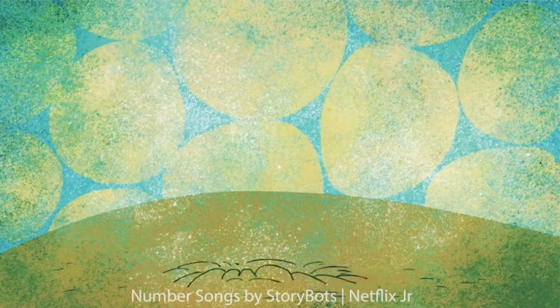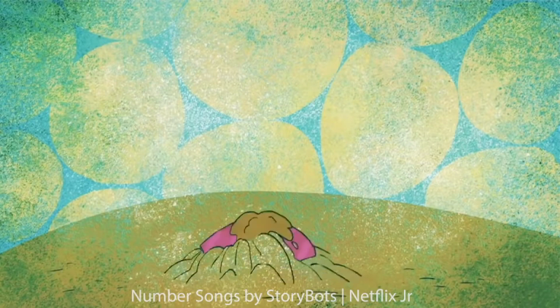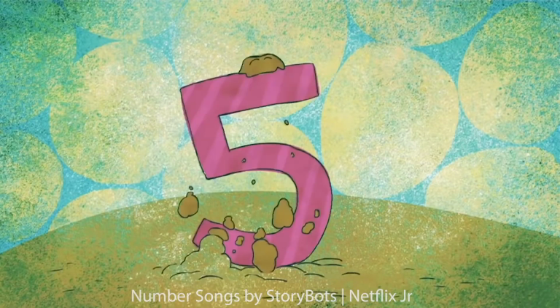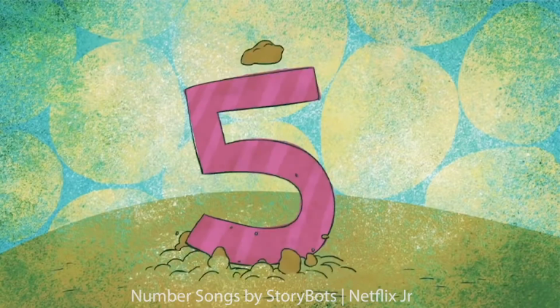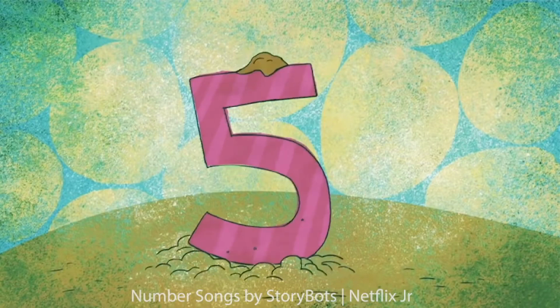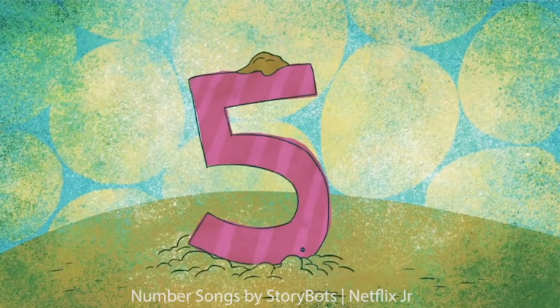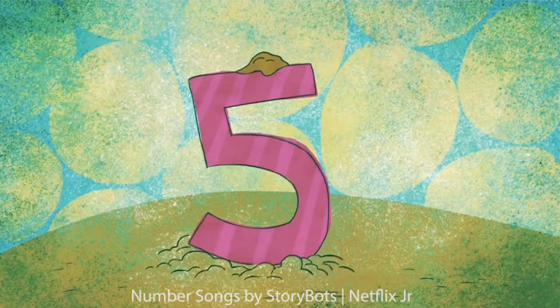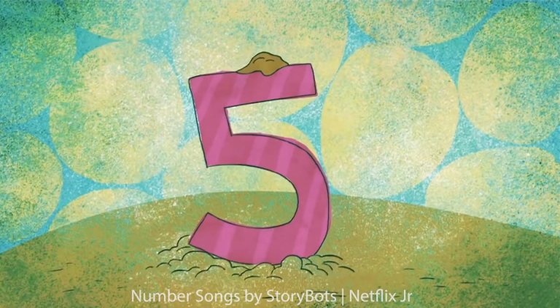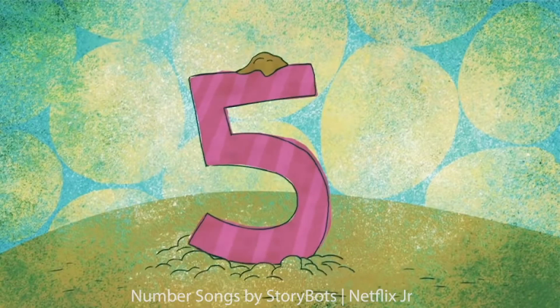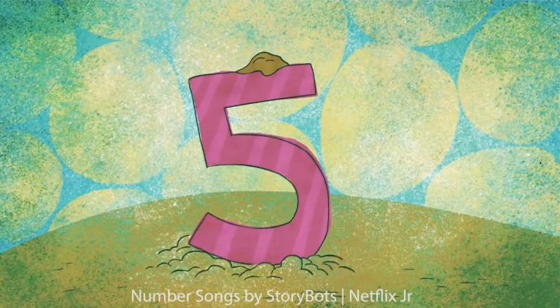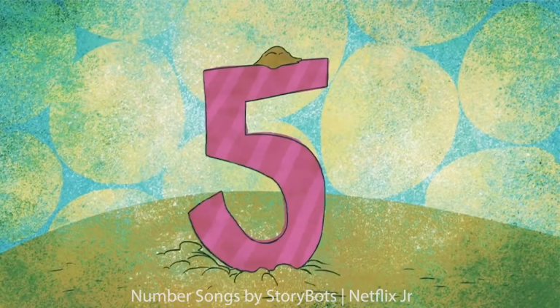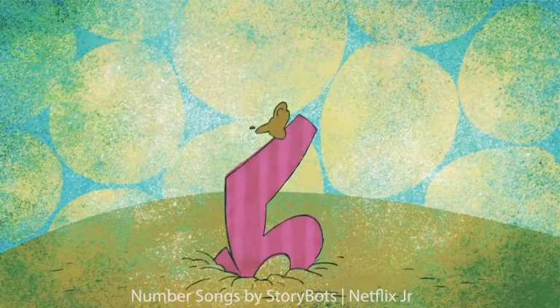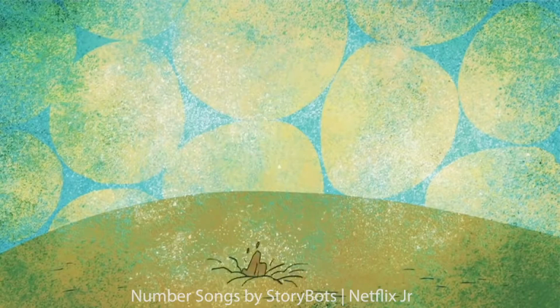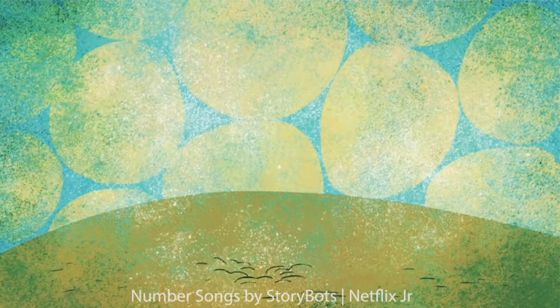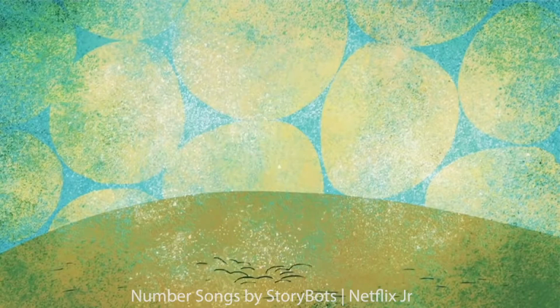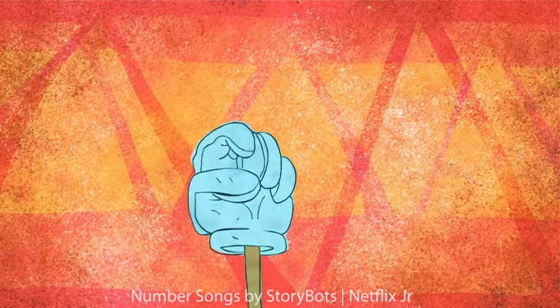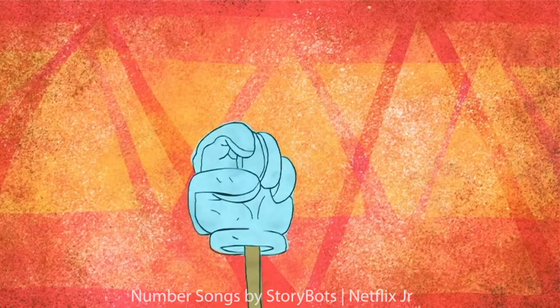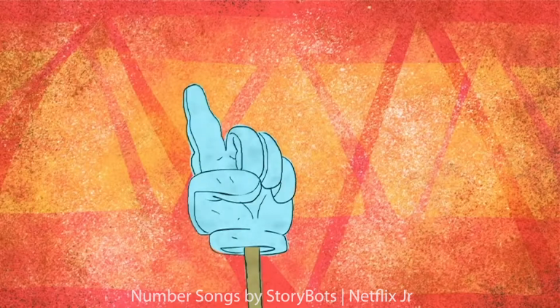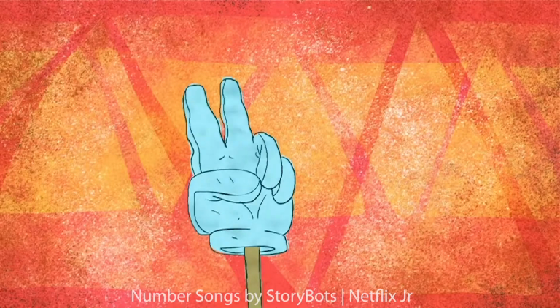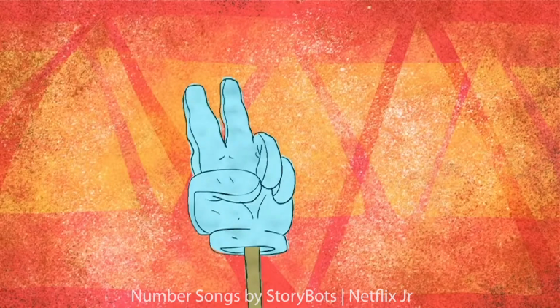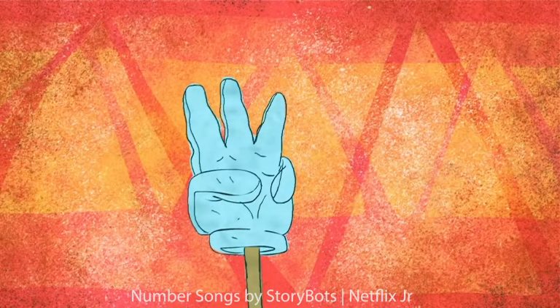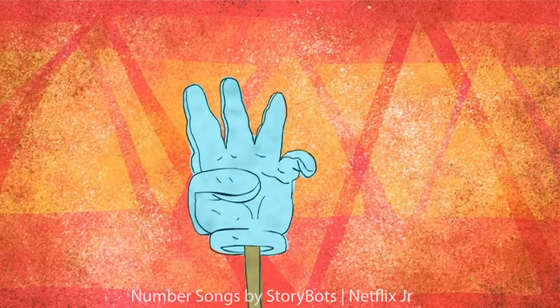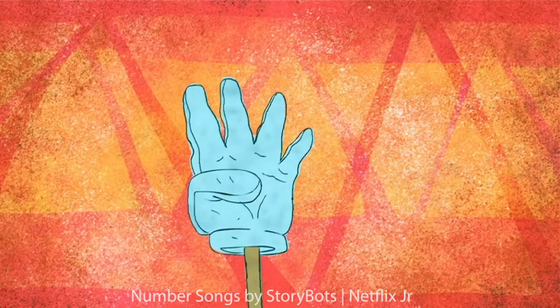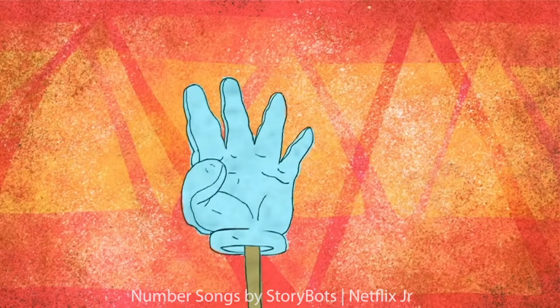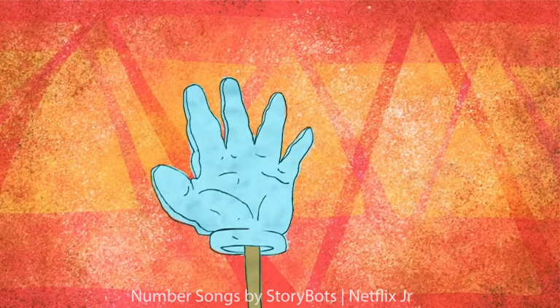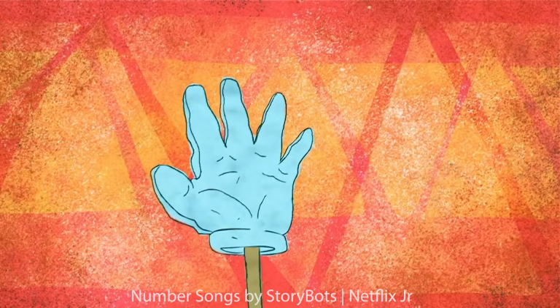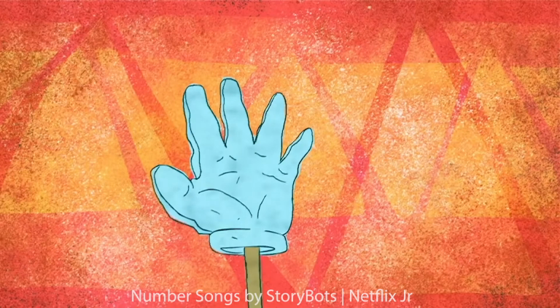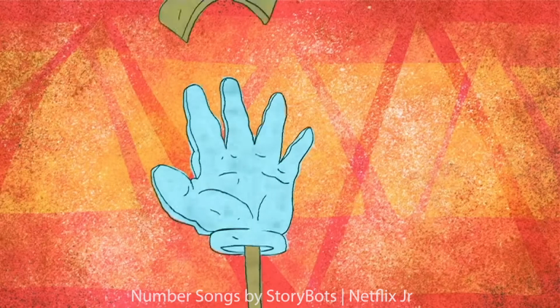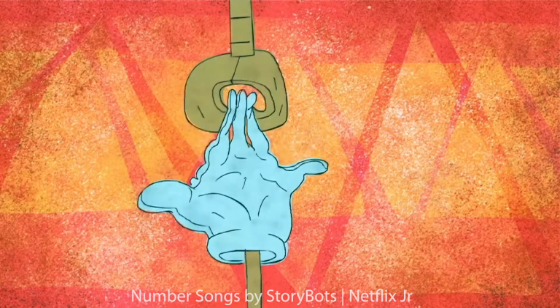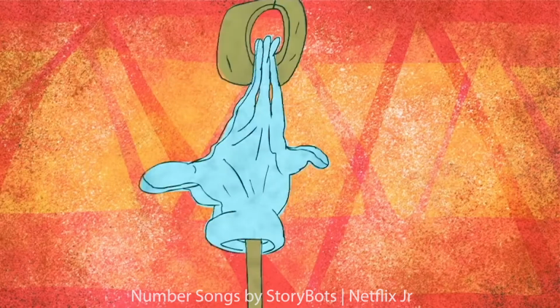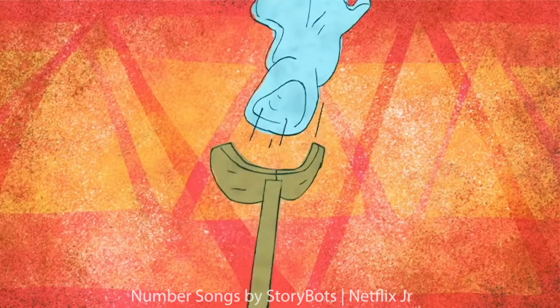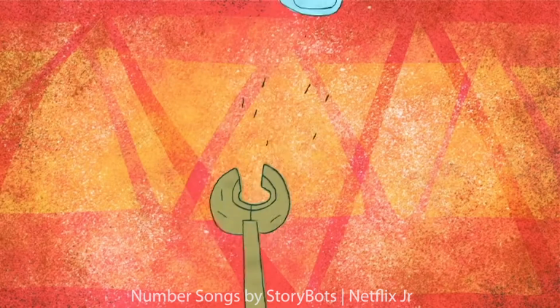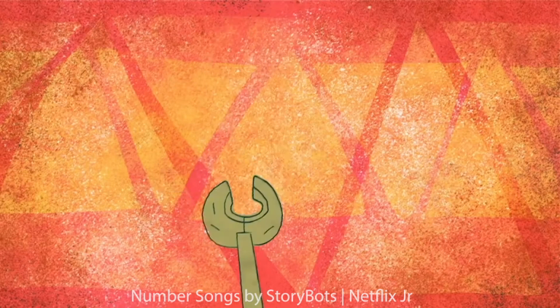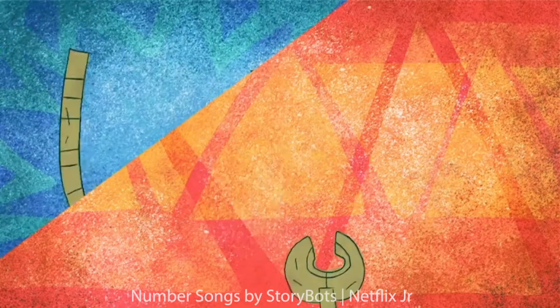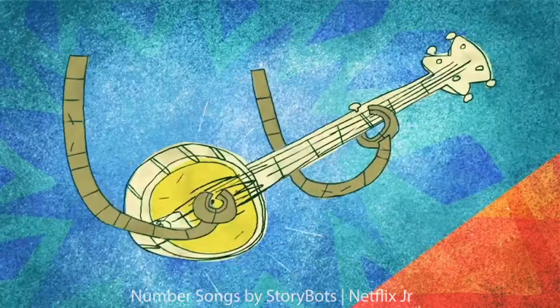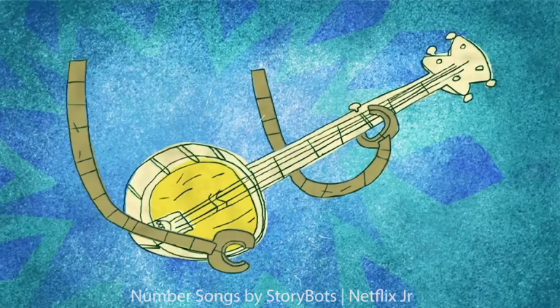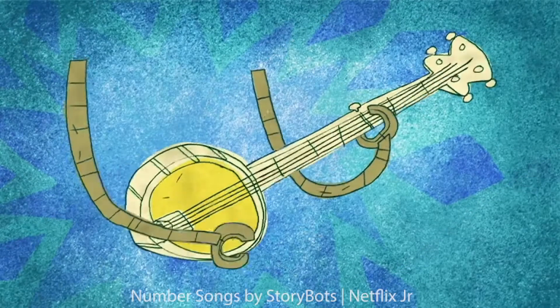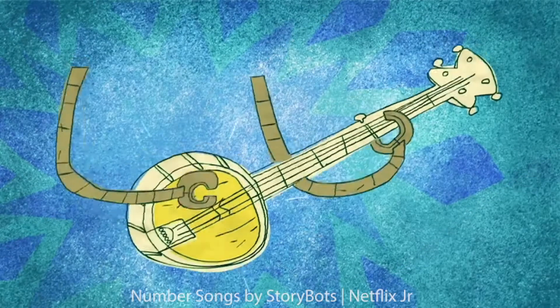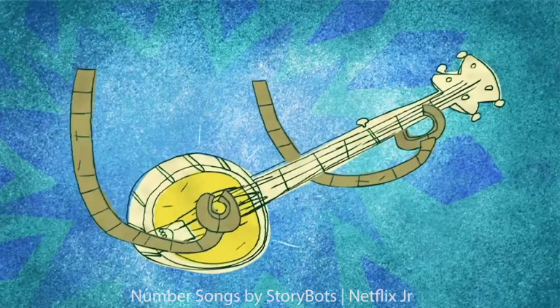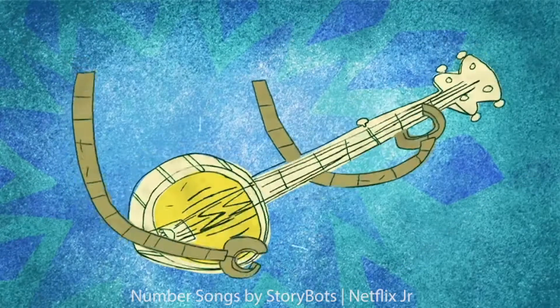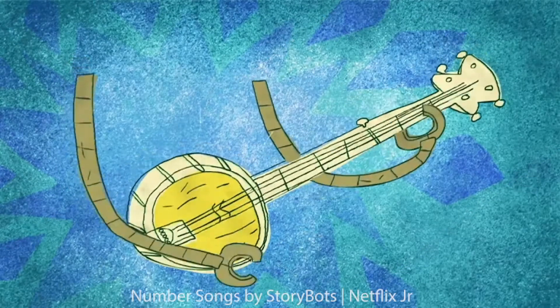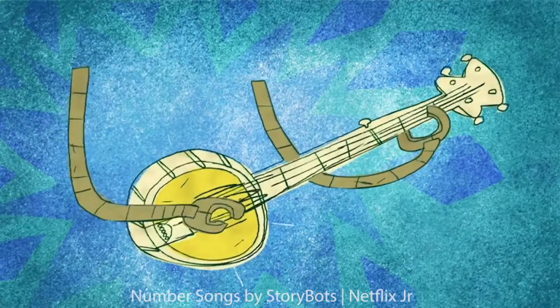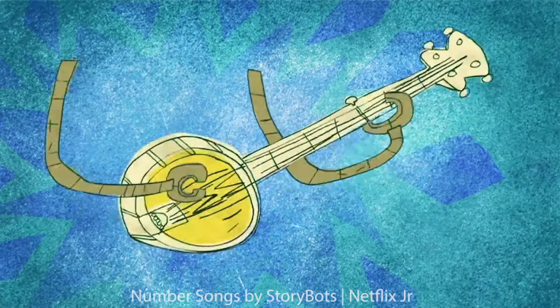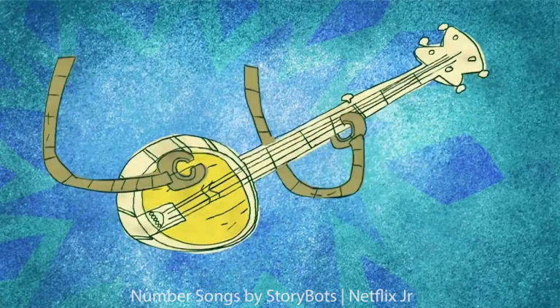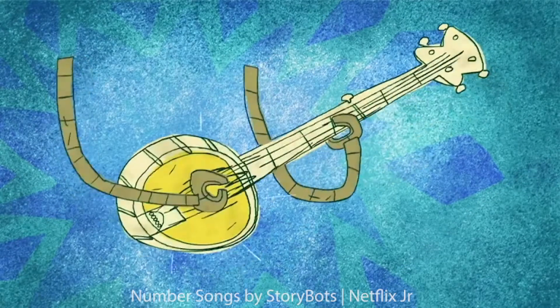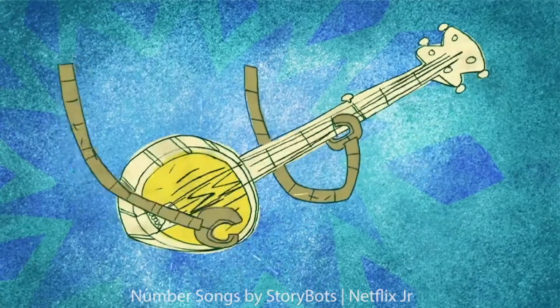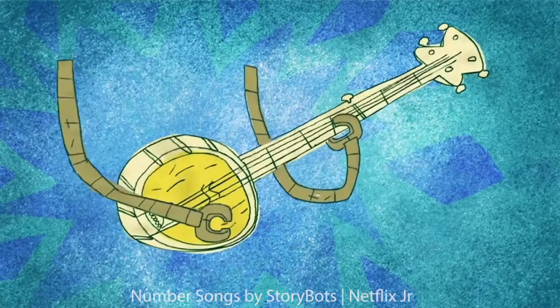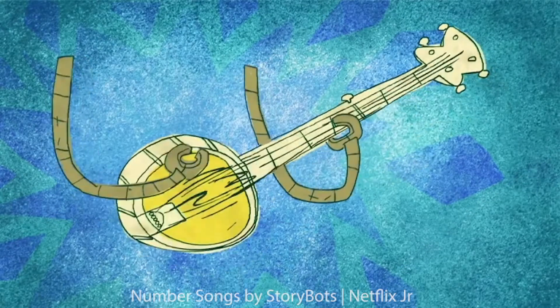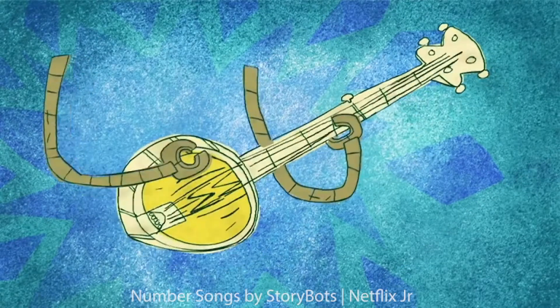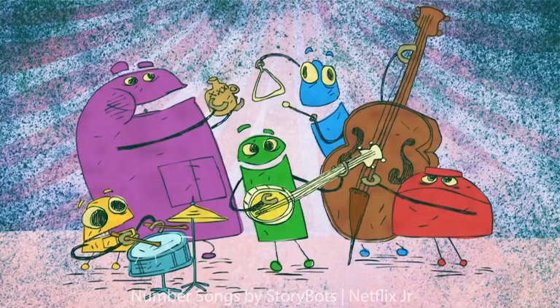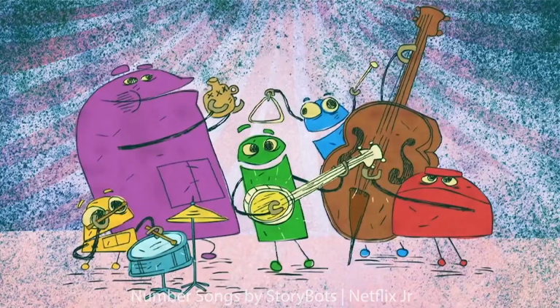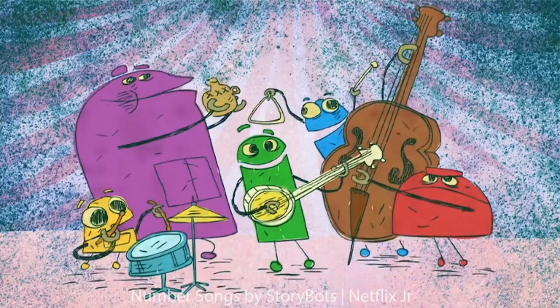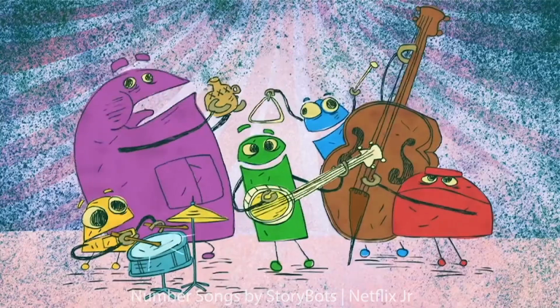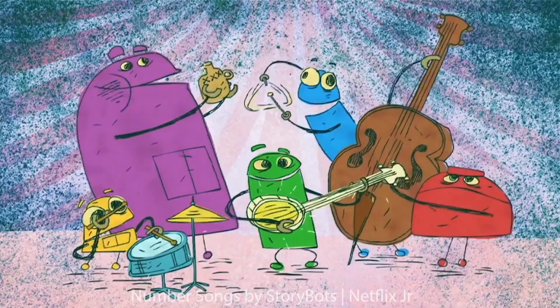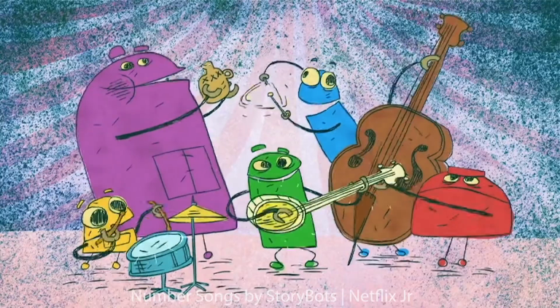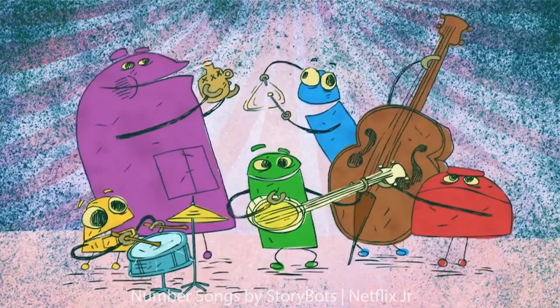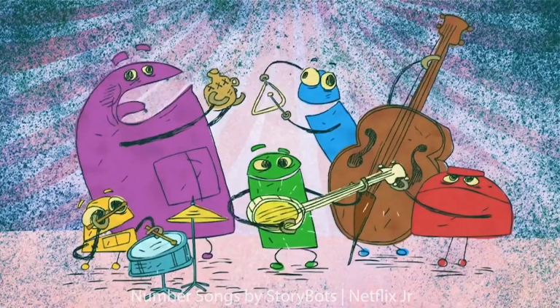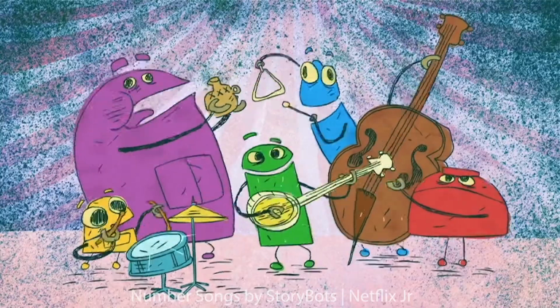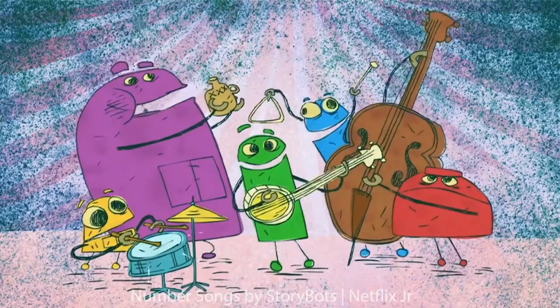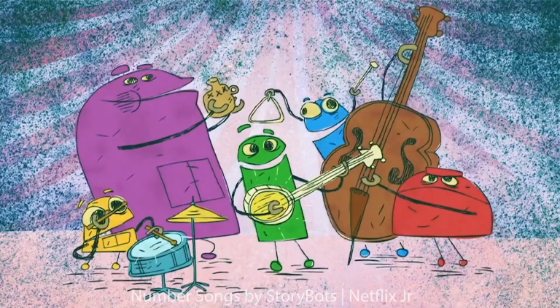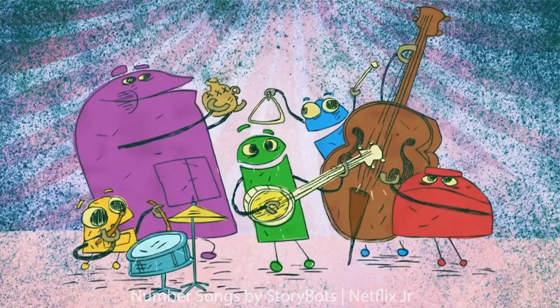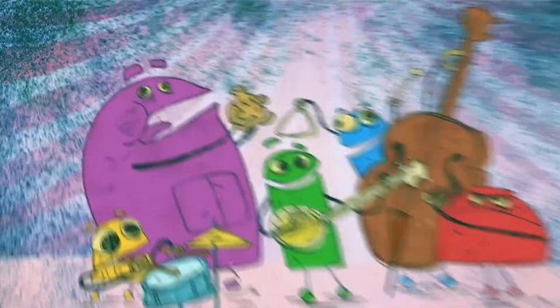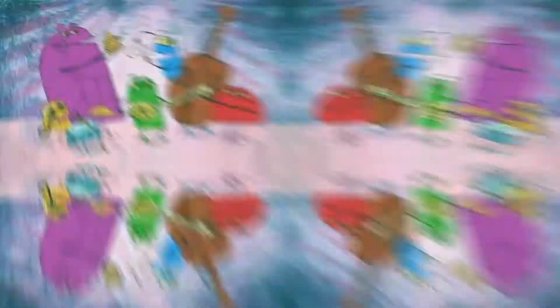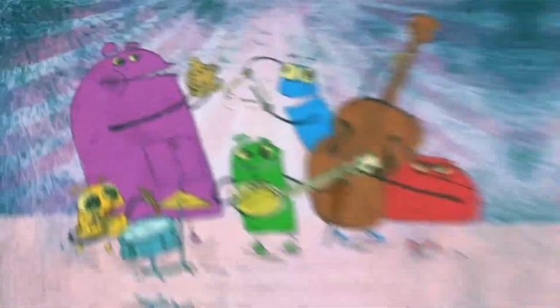Number five is fun and easy, you can count it on one hand. You can pick a five-string banjo in a funky five-piece band.